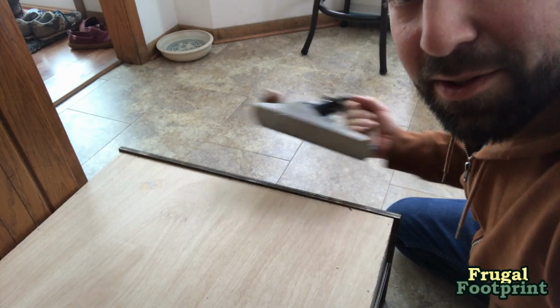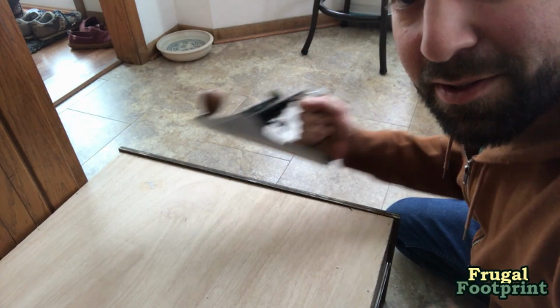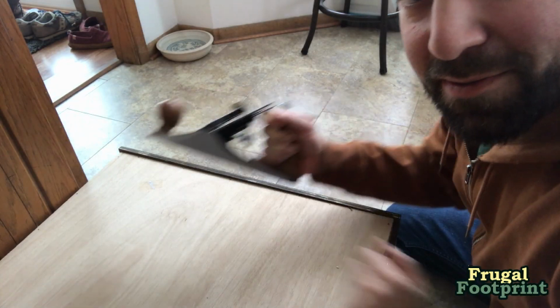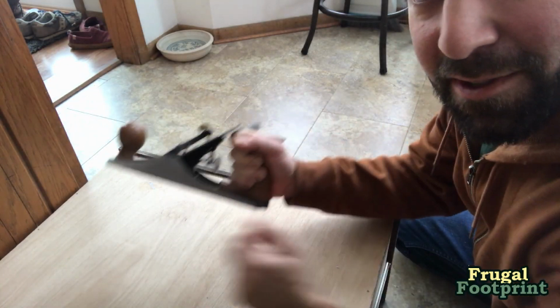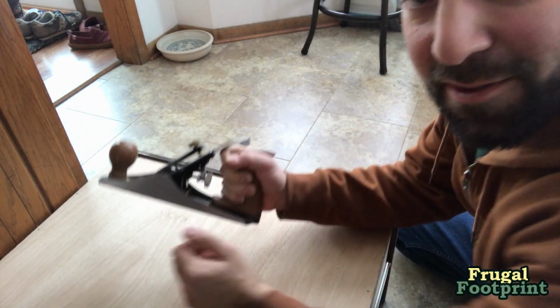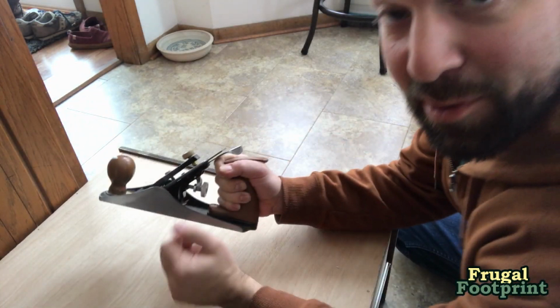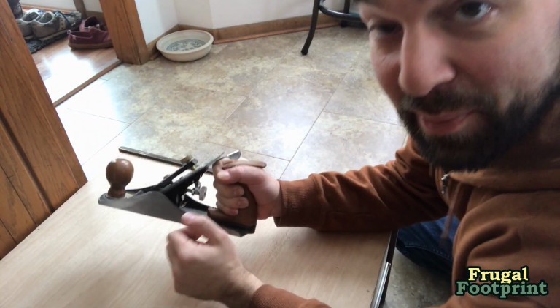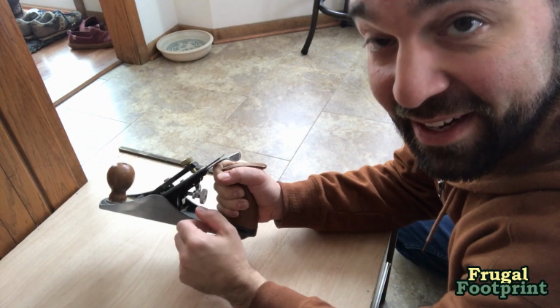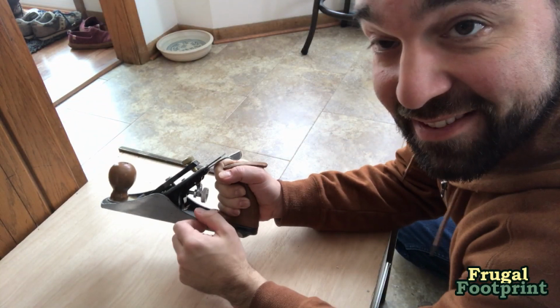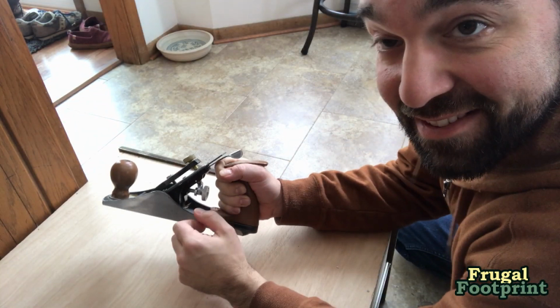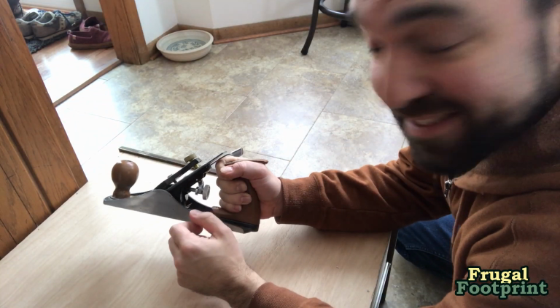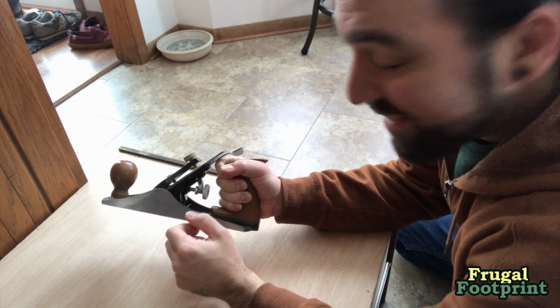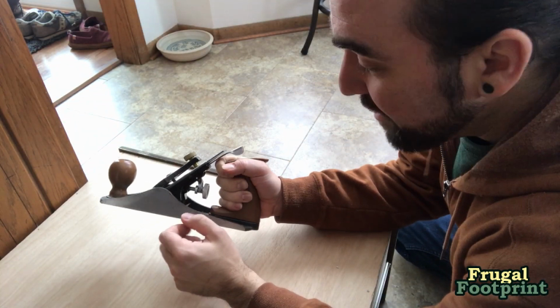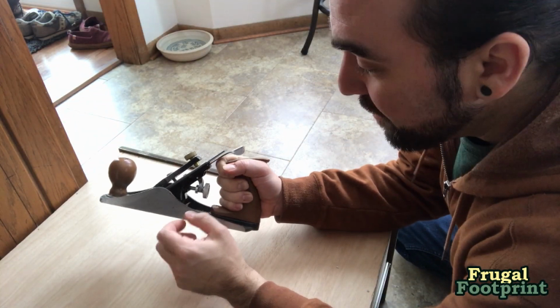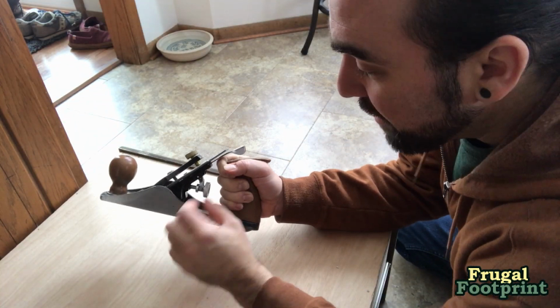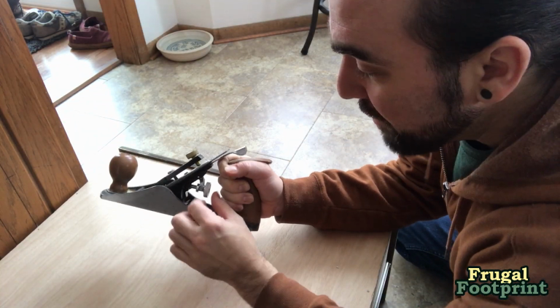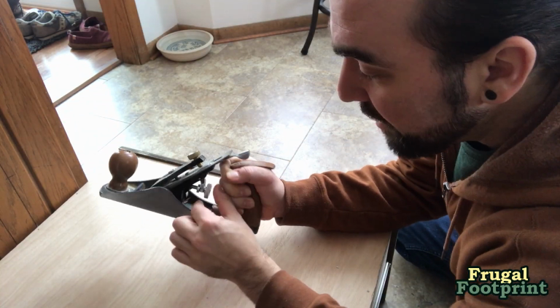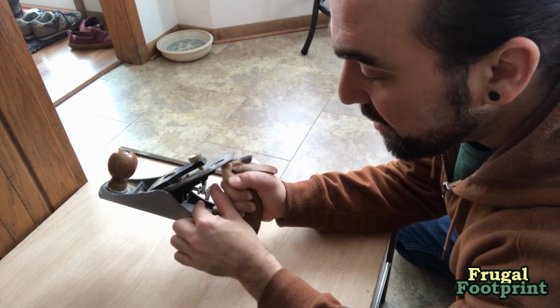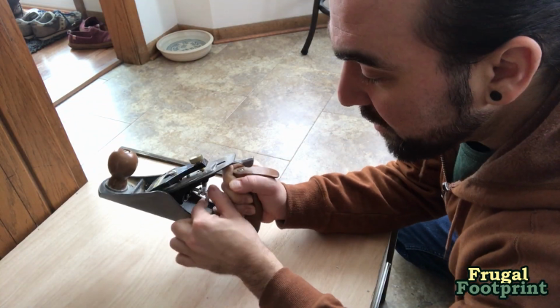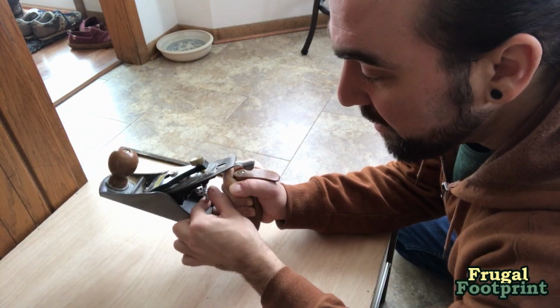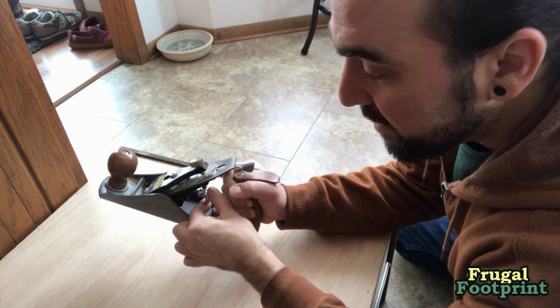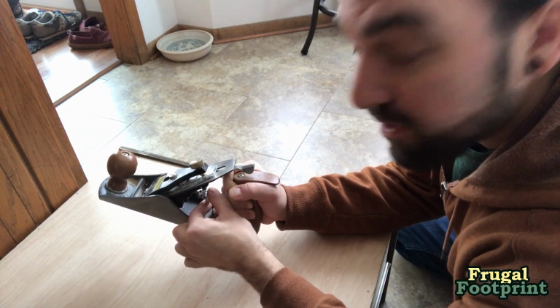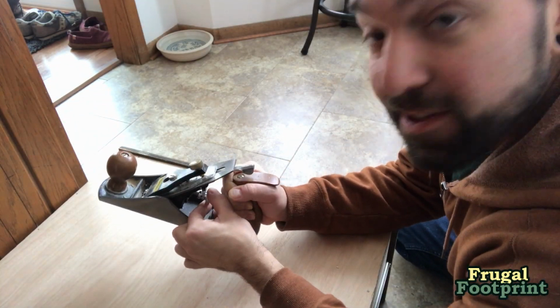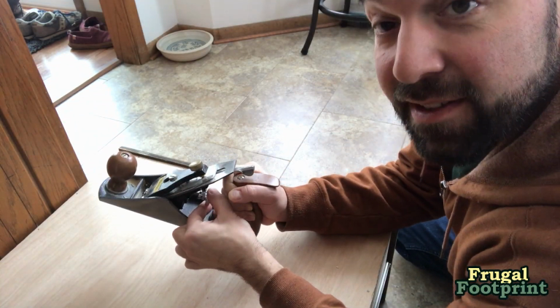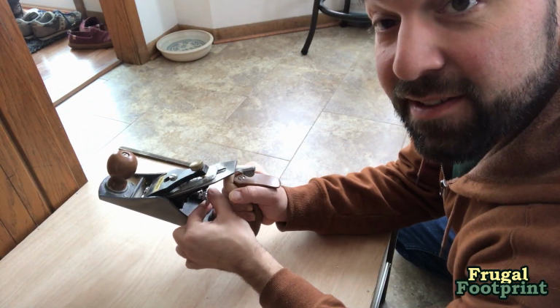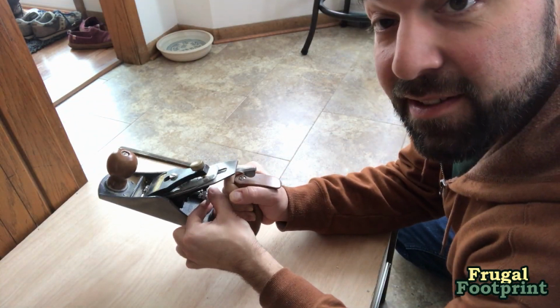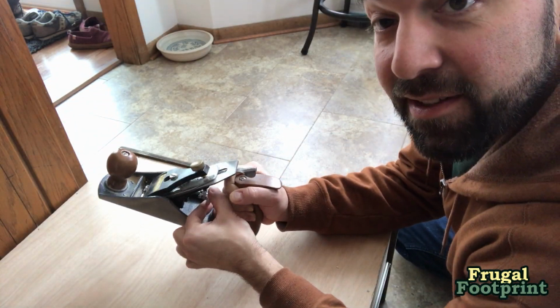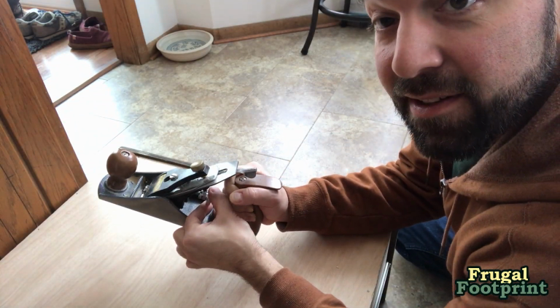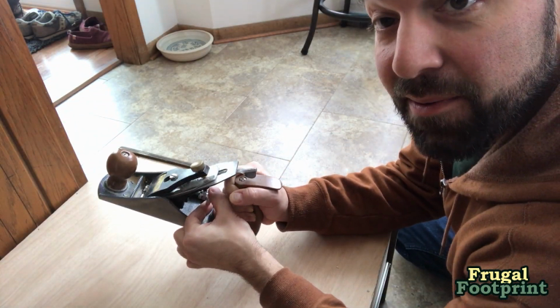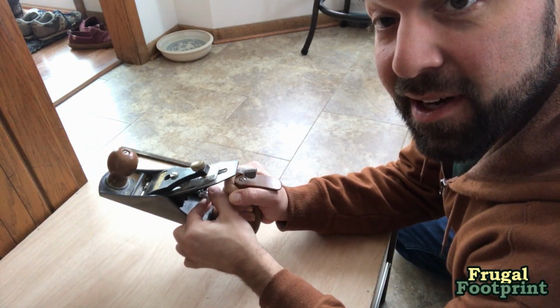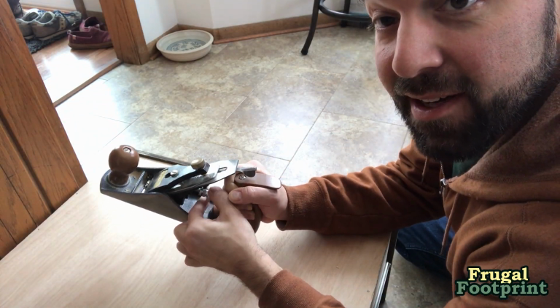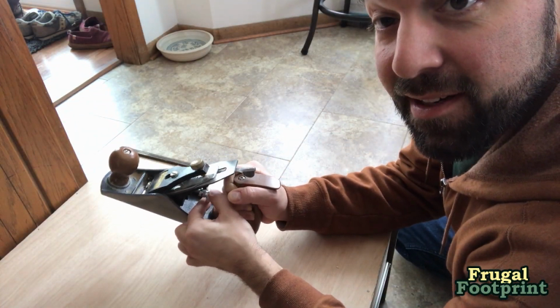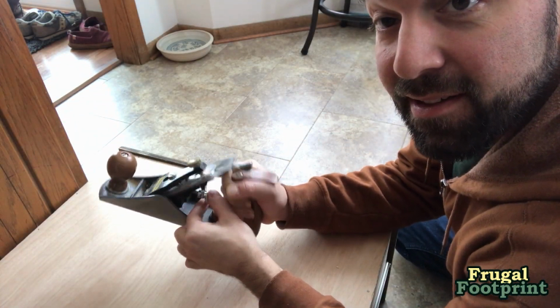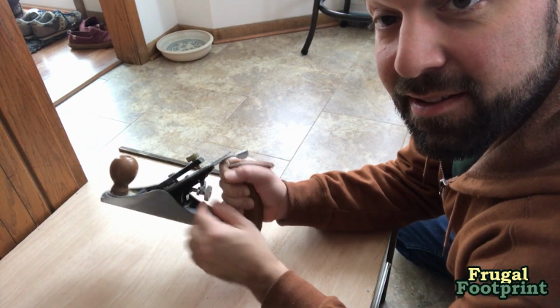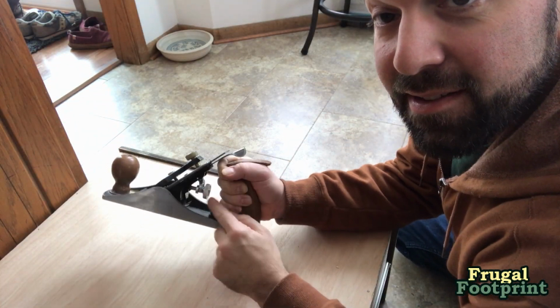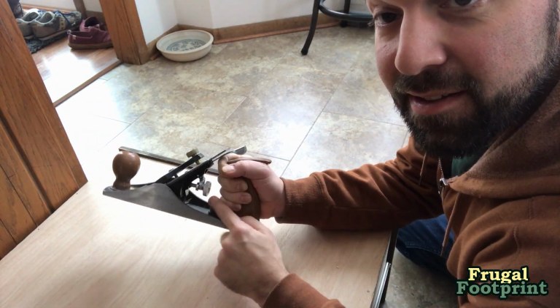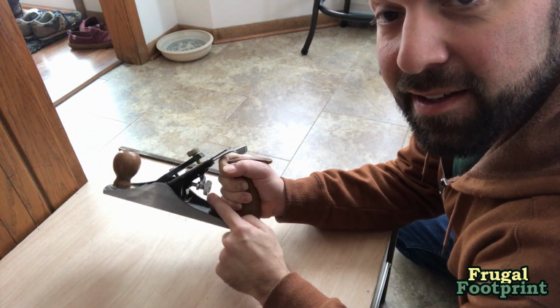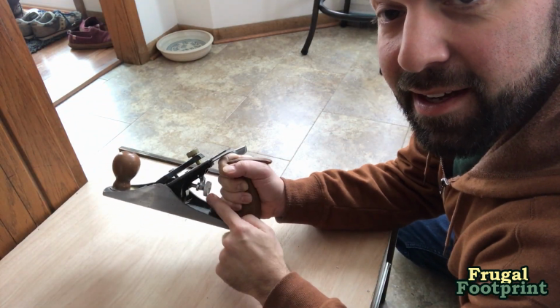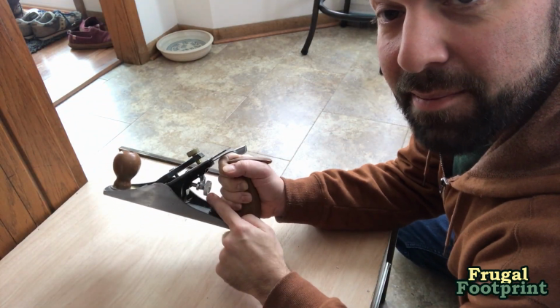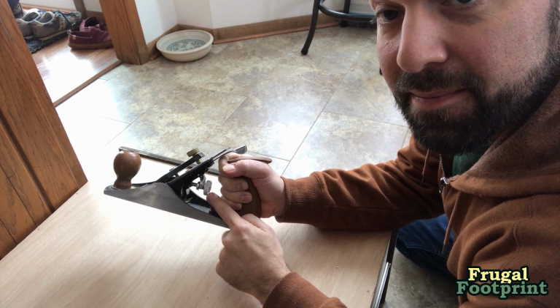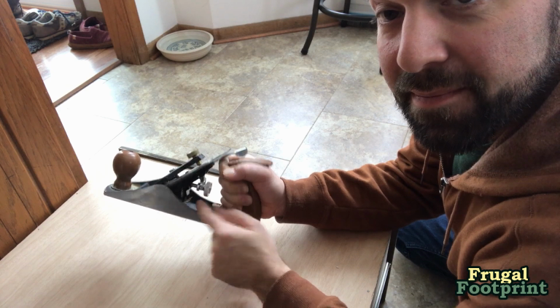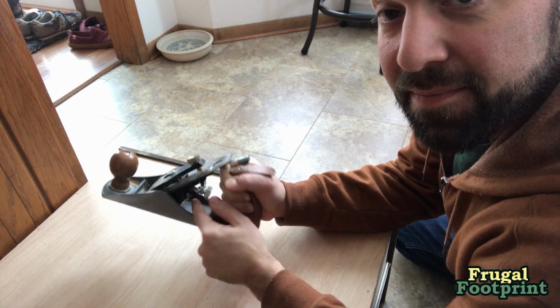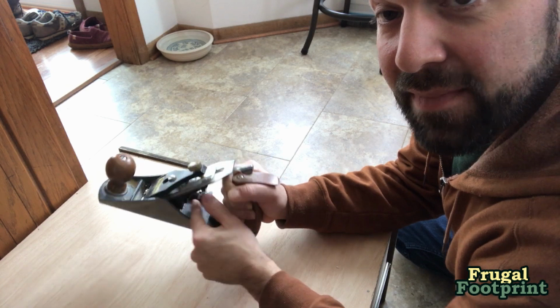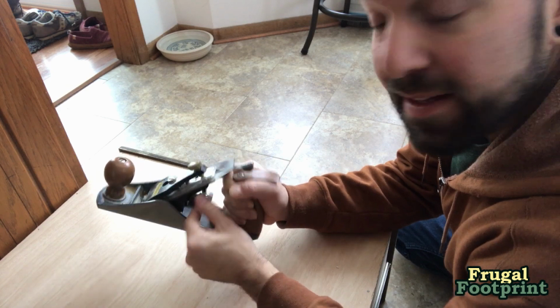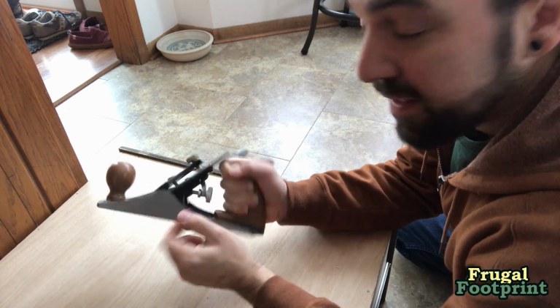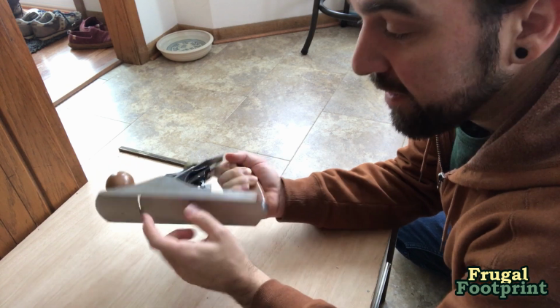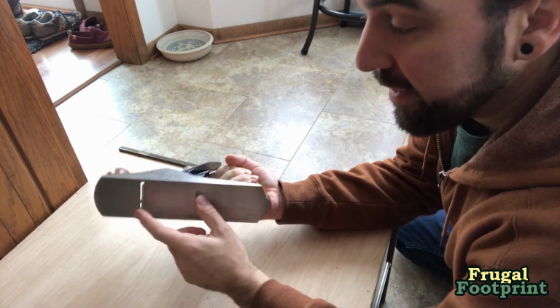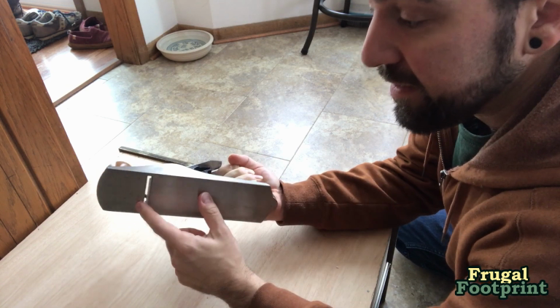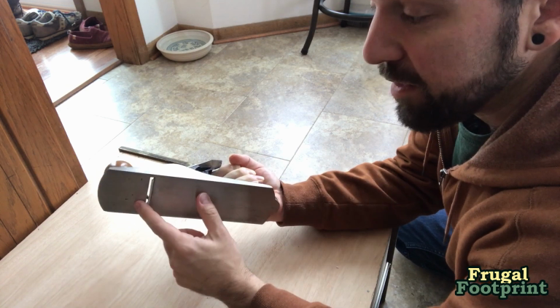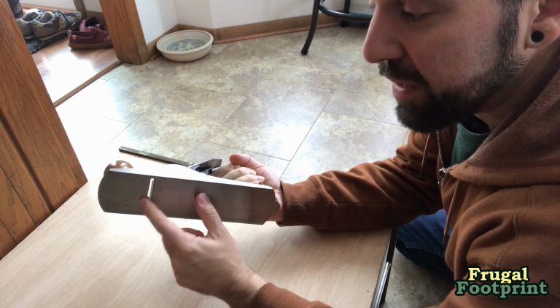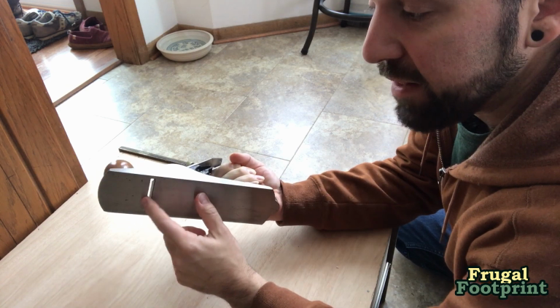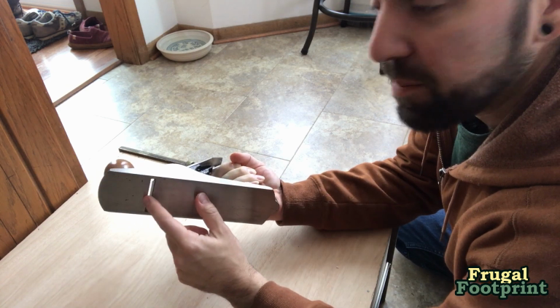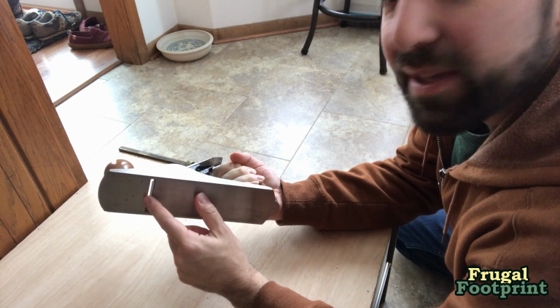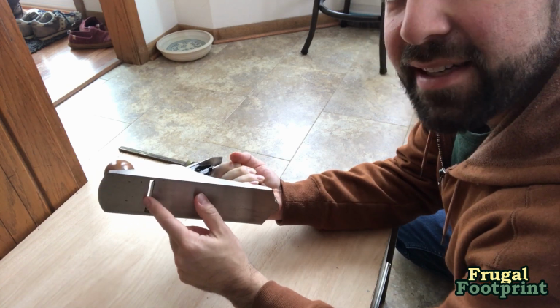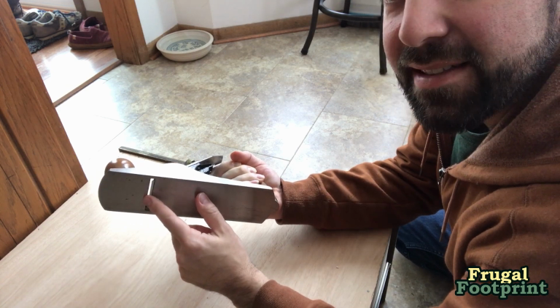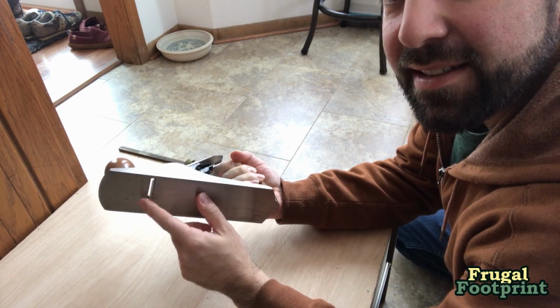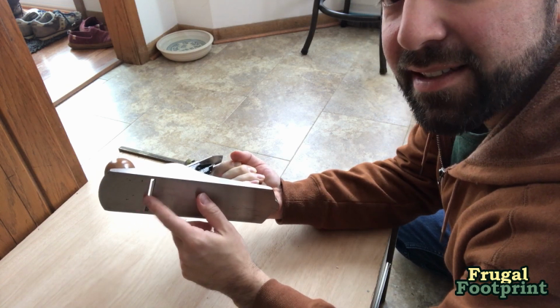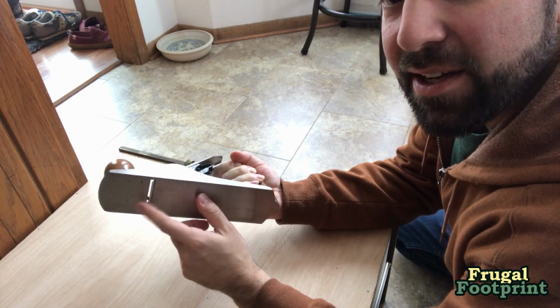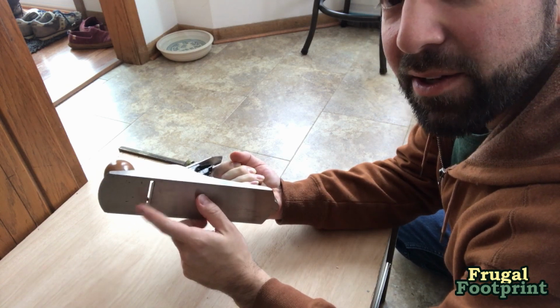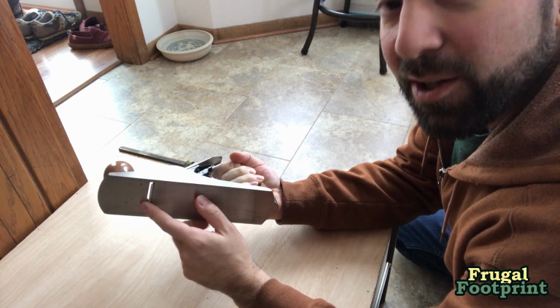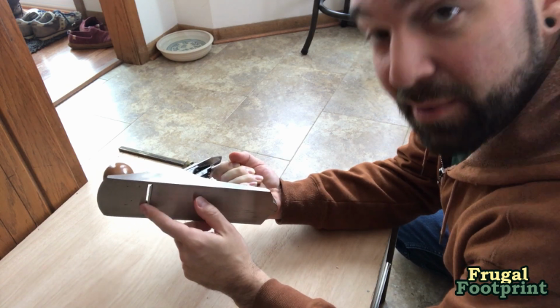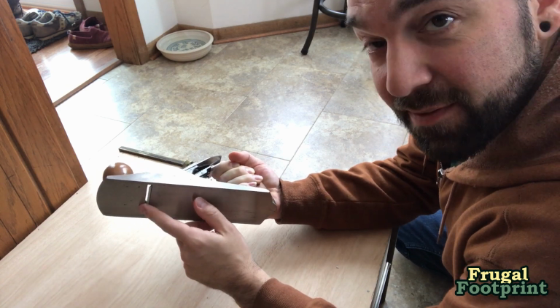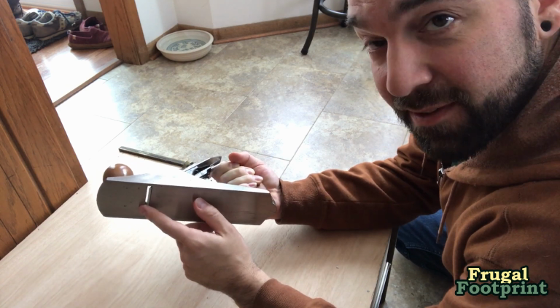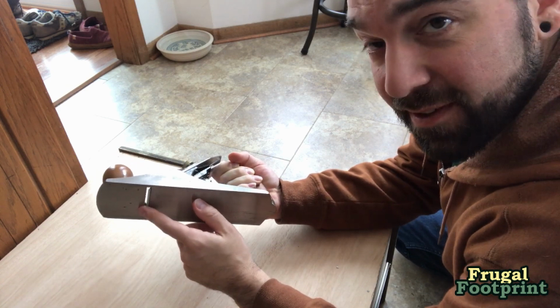Those first few passes didn't do very much, so I just turned this little knob to the right here. That's going to make the blade stick down a little bit further.